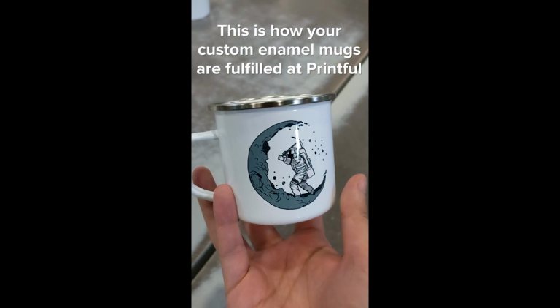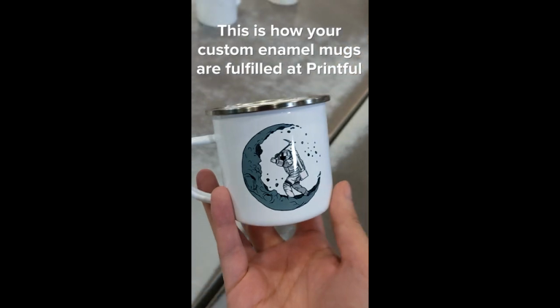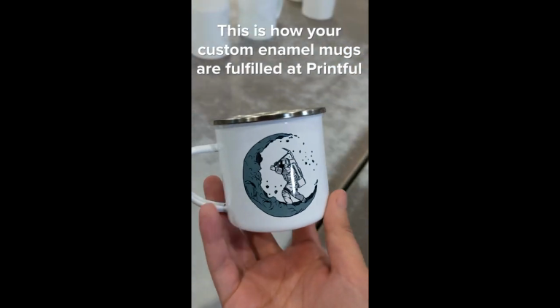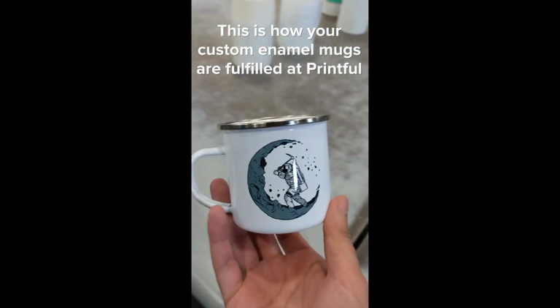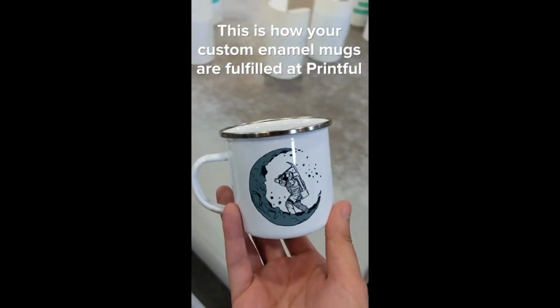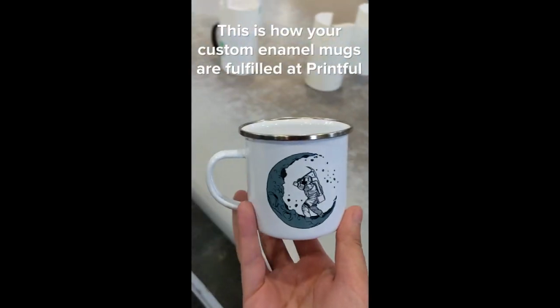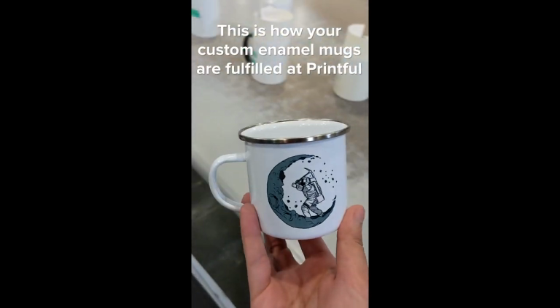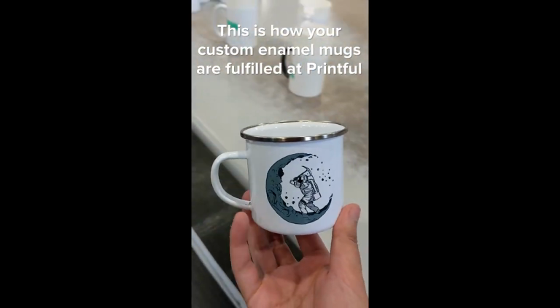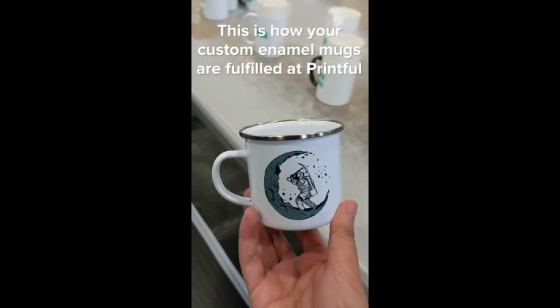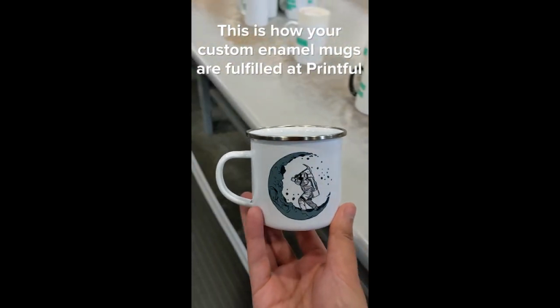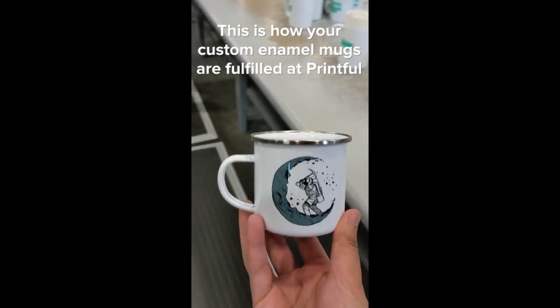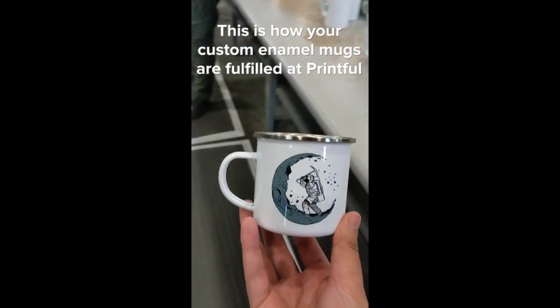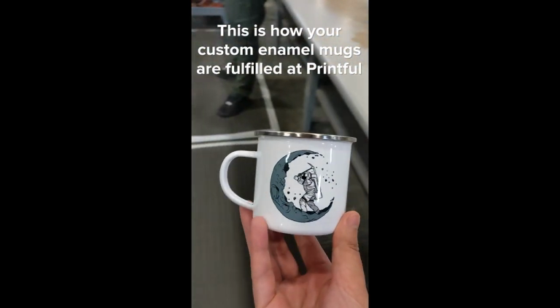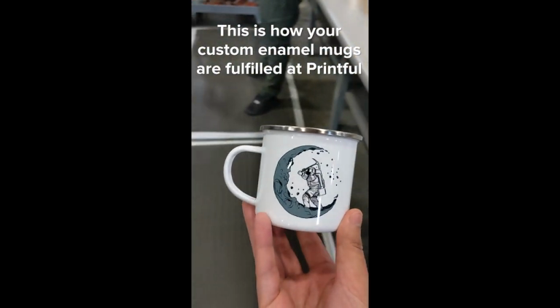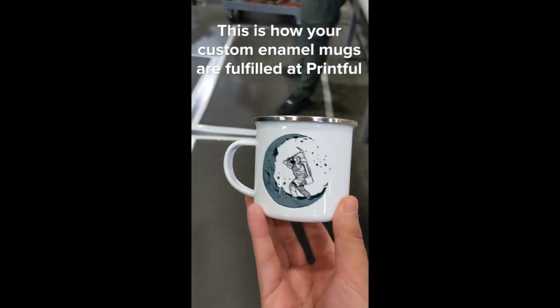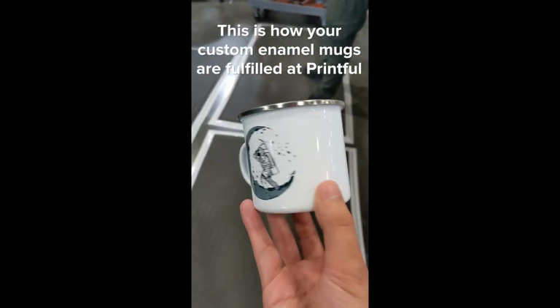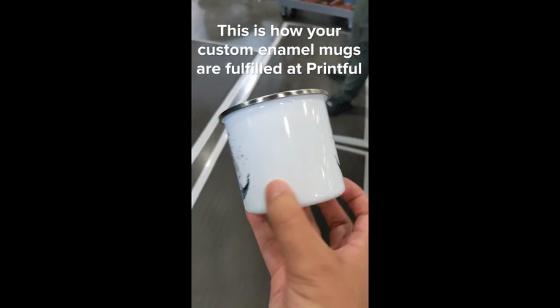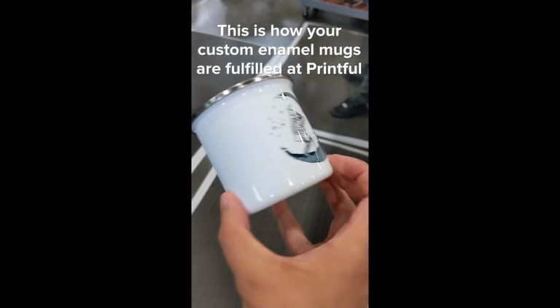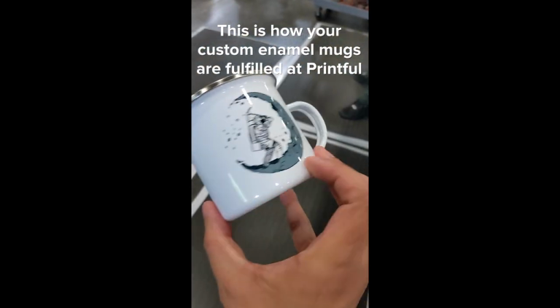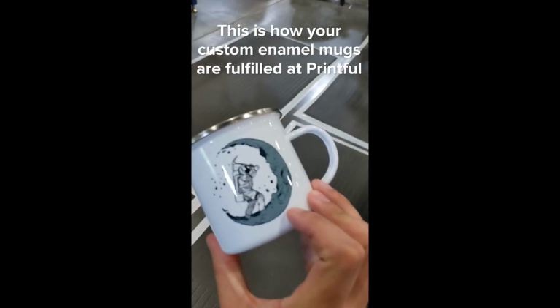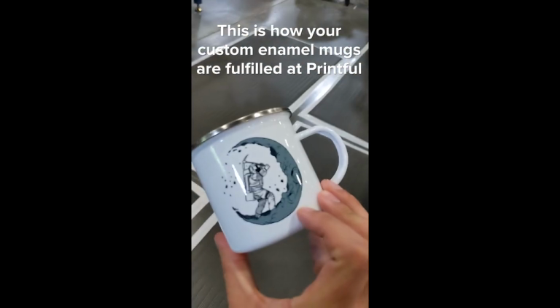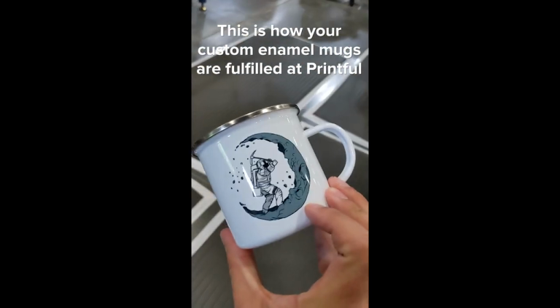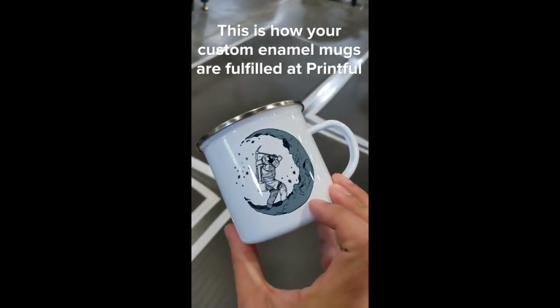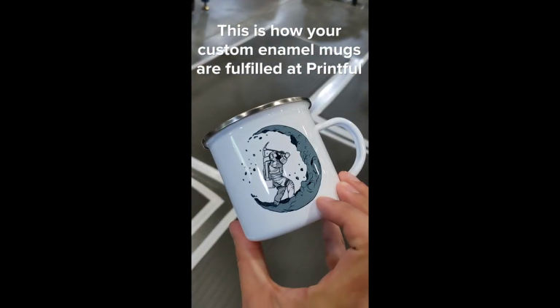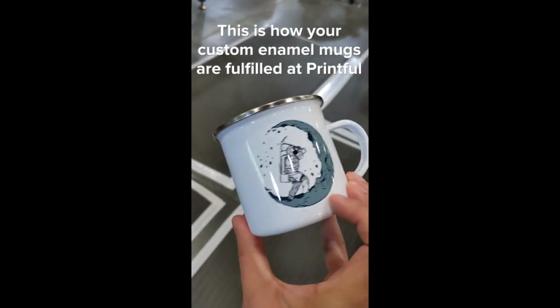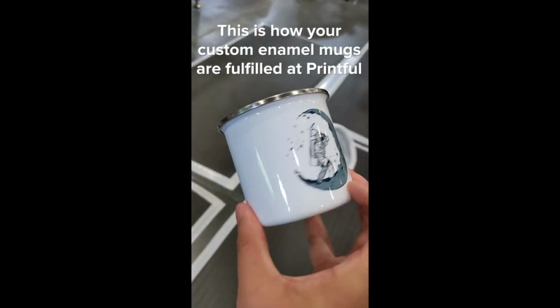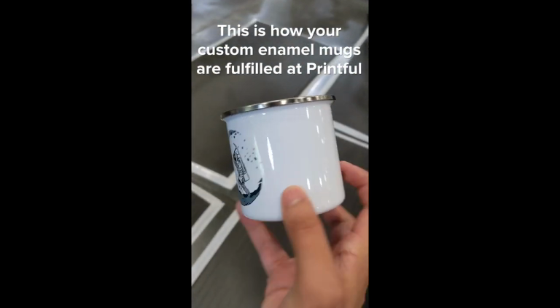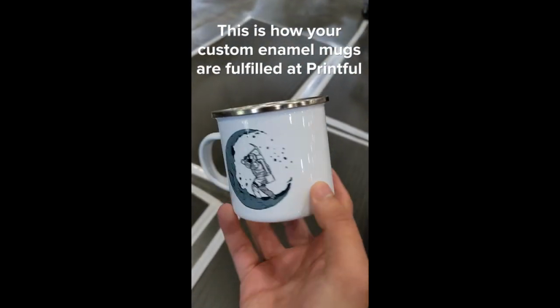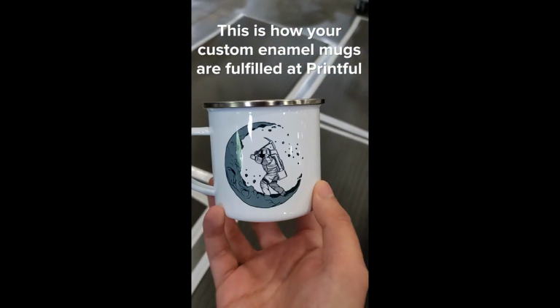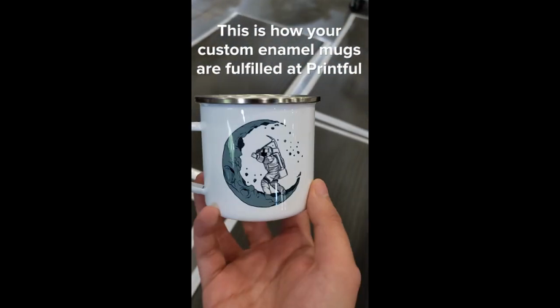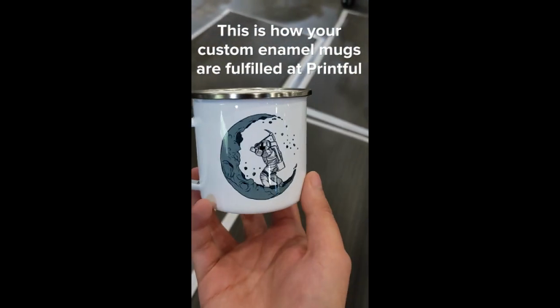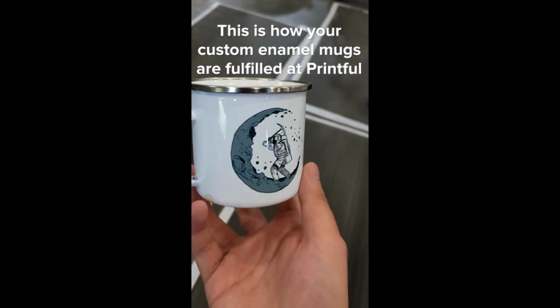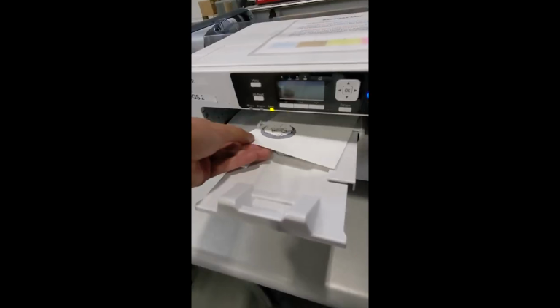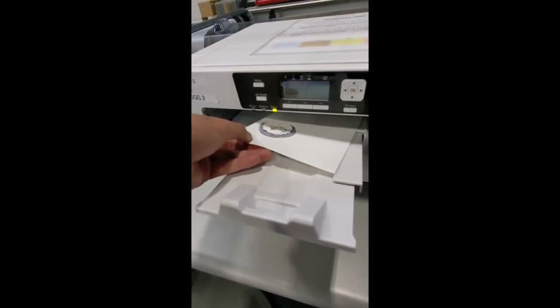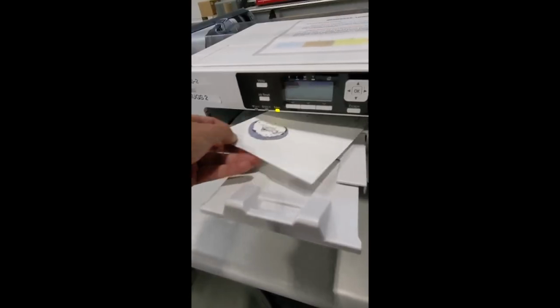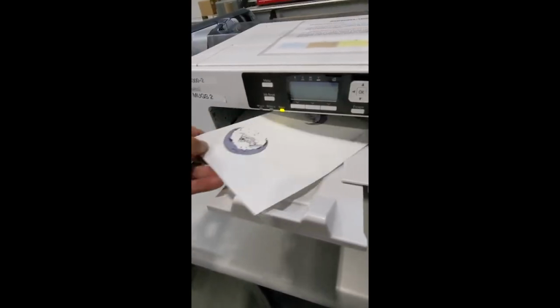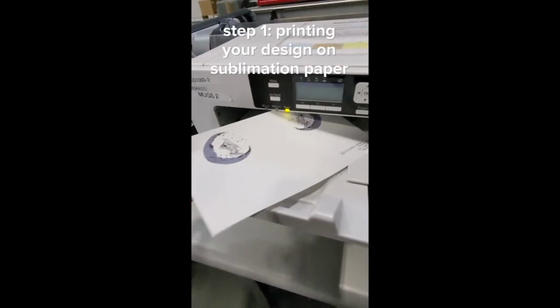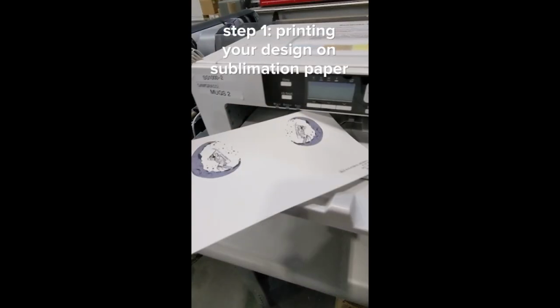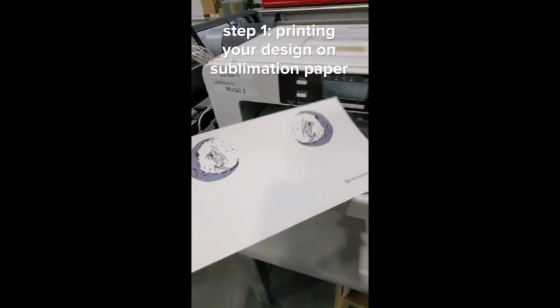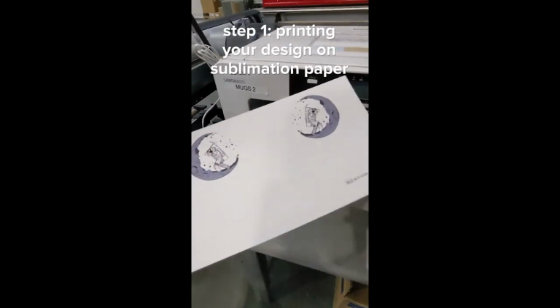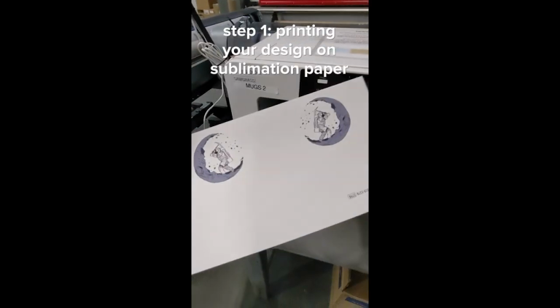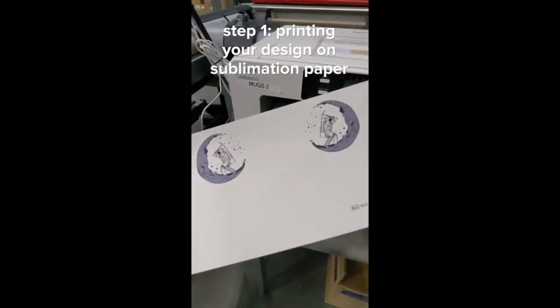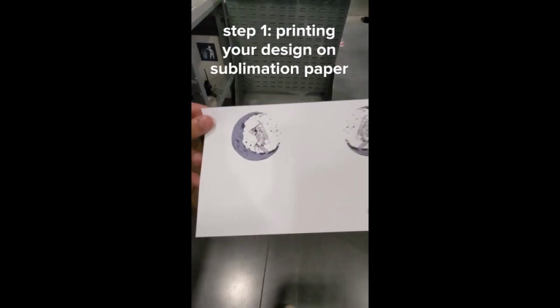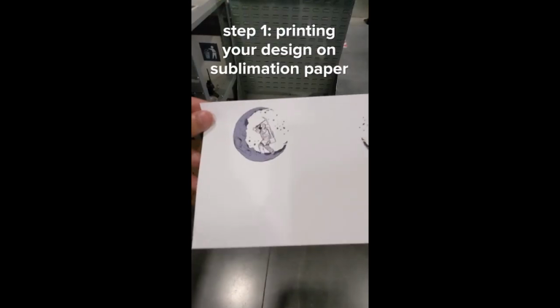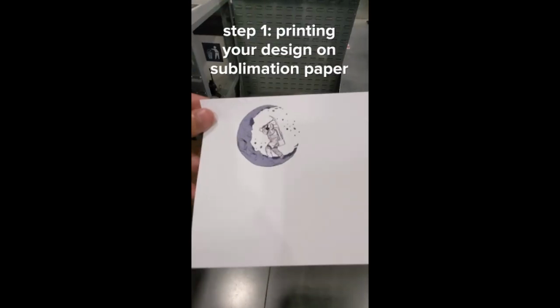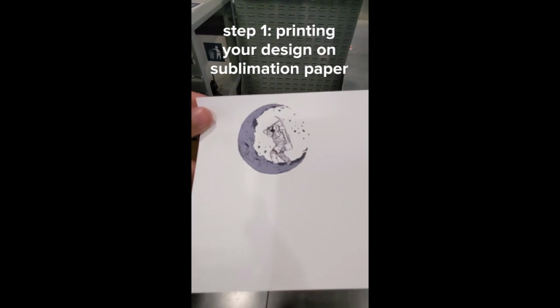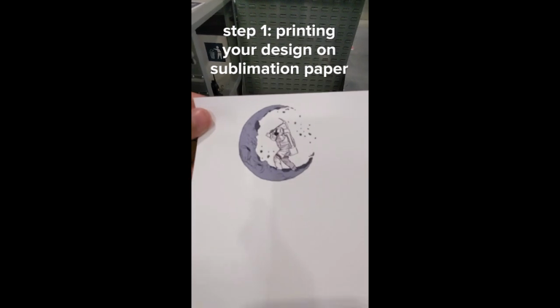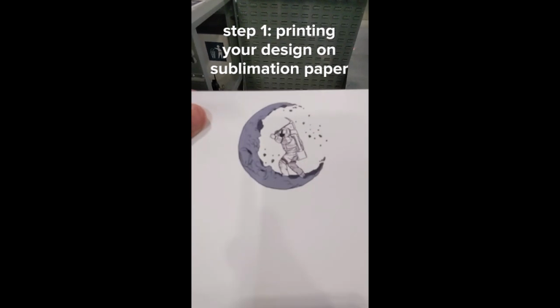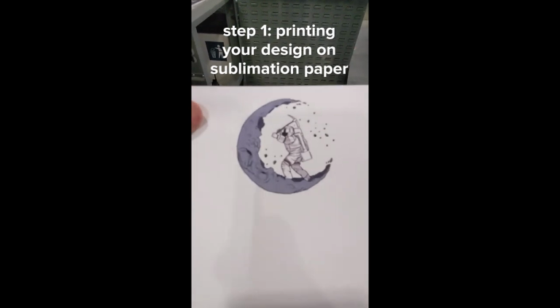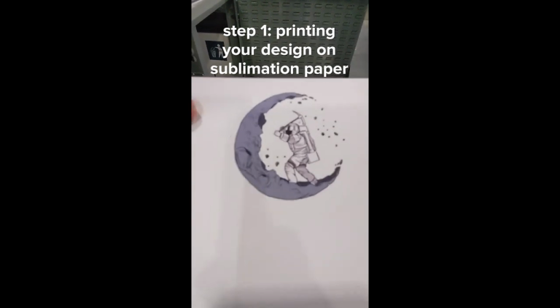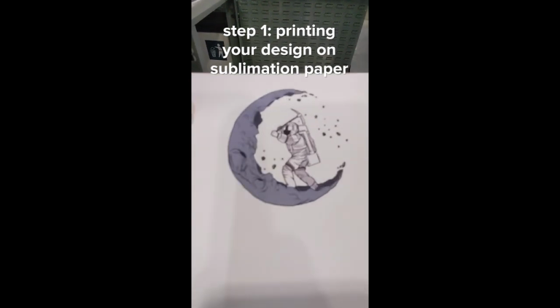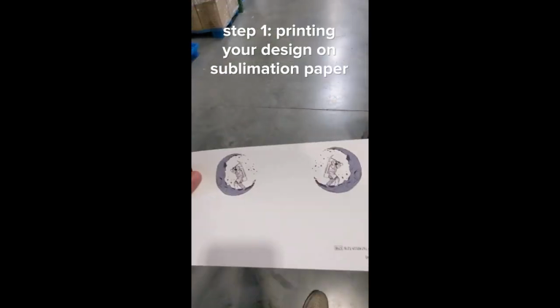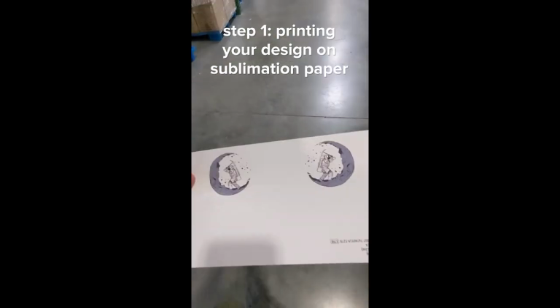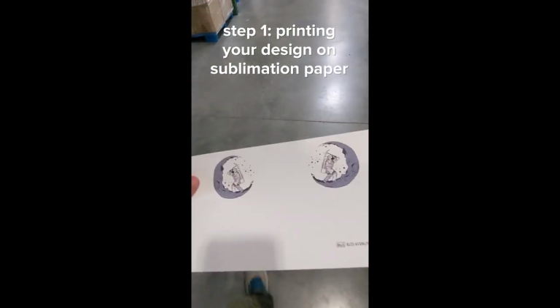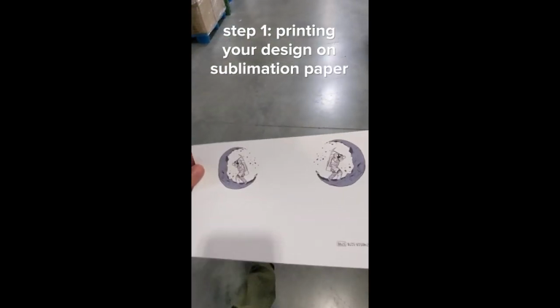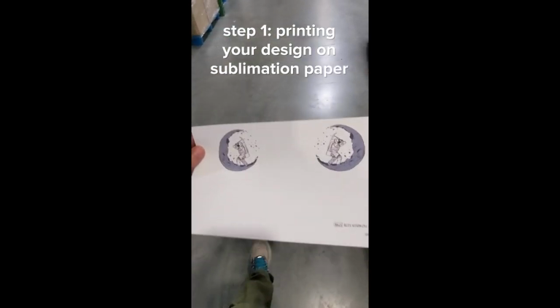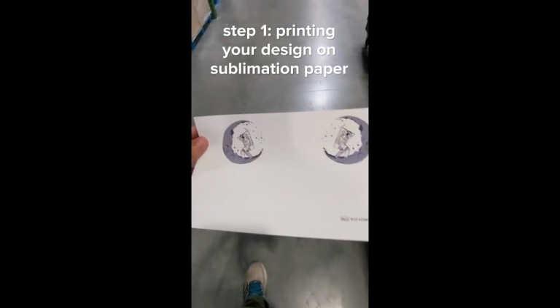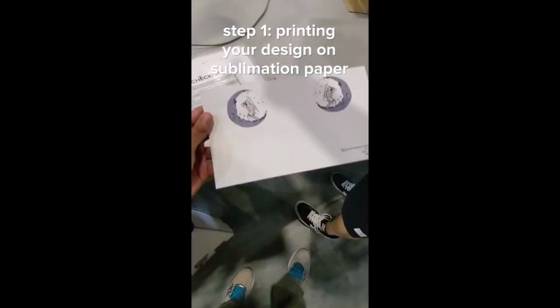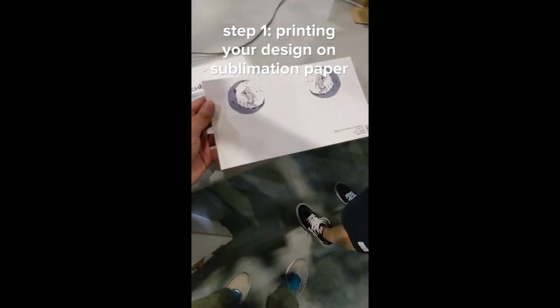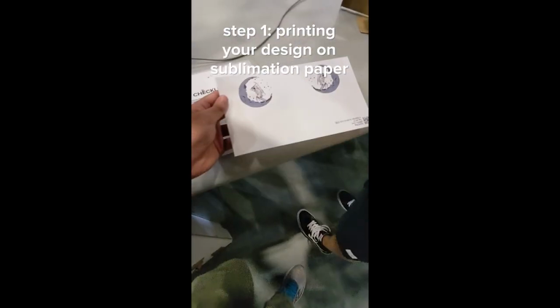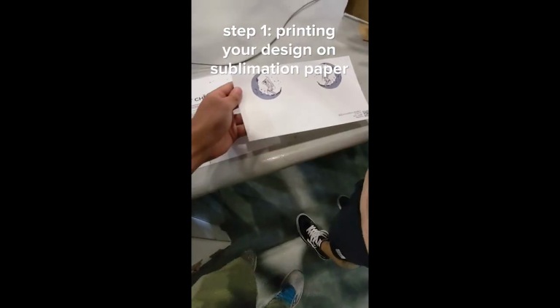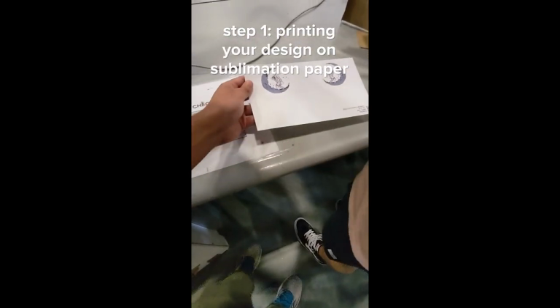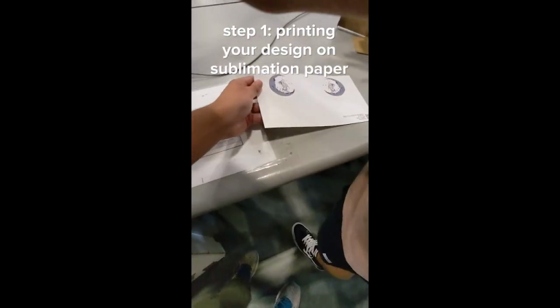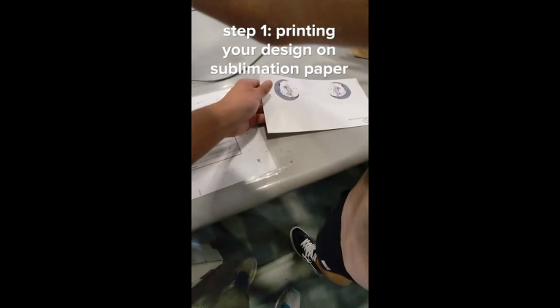This is how your custom enamel mugs are fulfilled at Printful. Step 1: printing your design on sublimation paper.